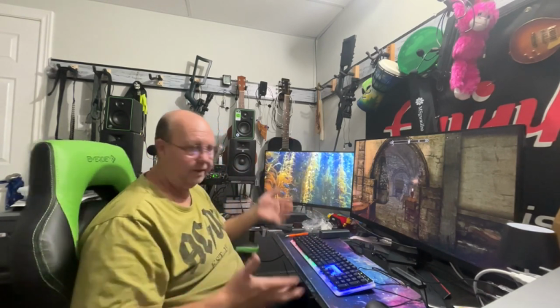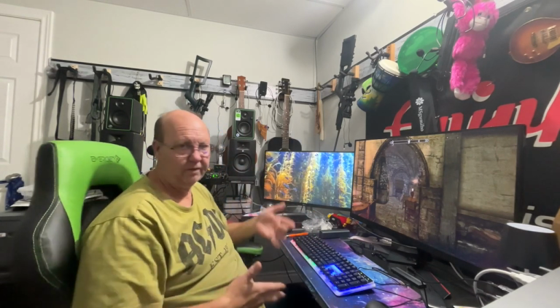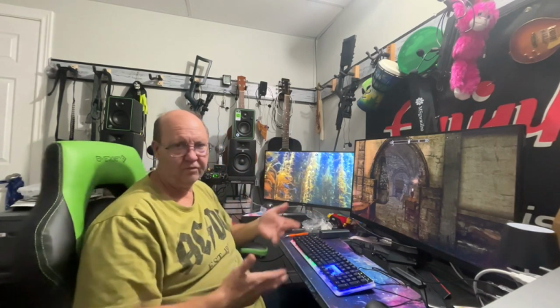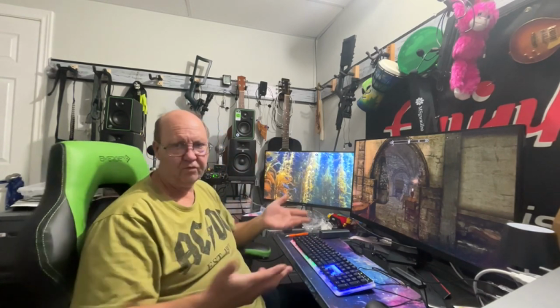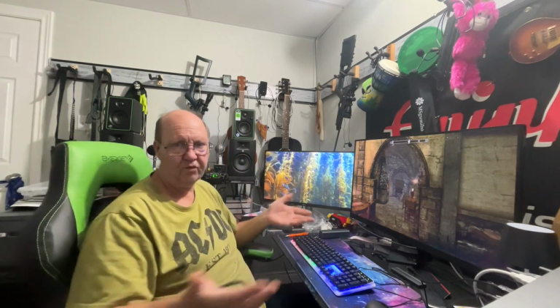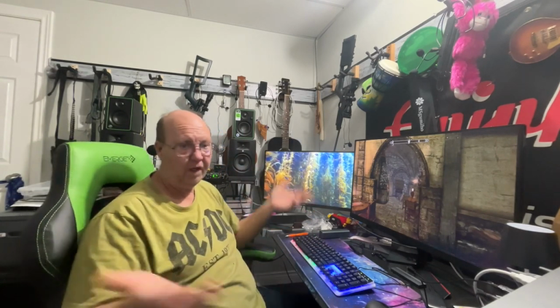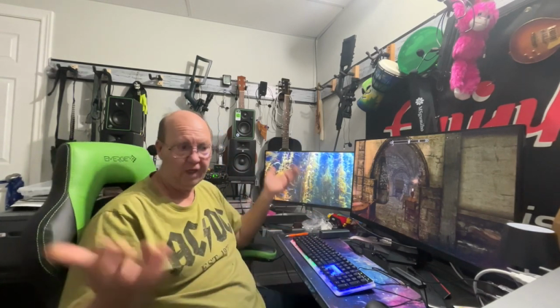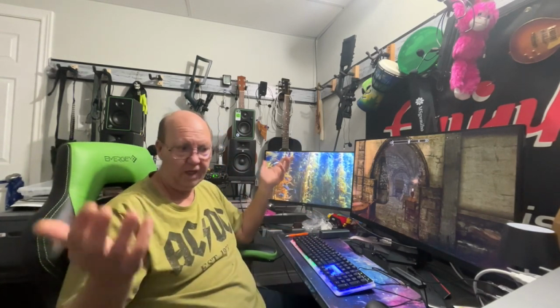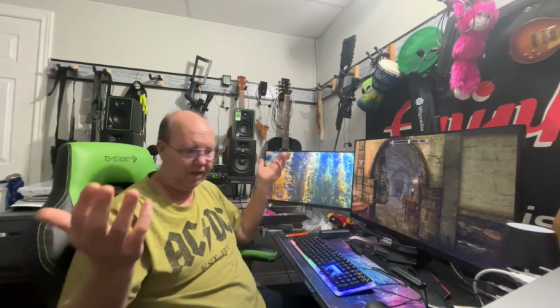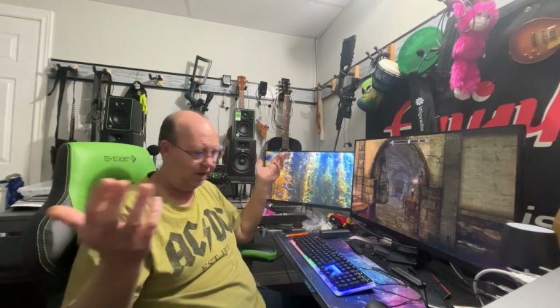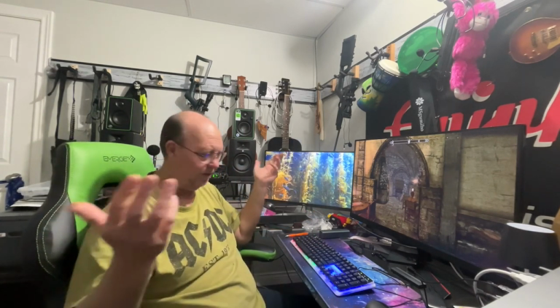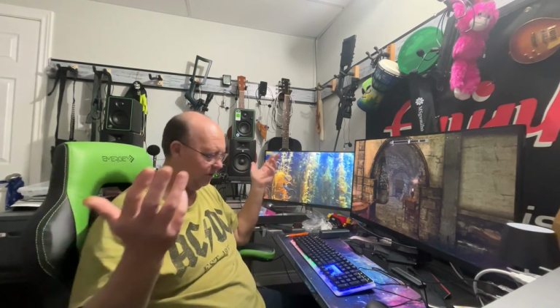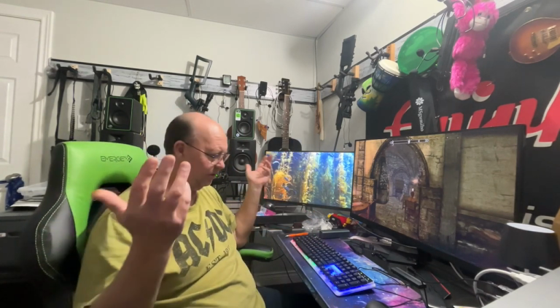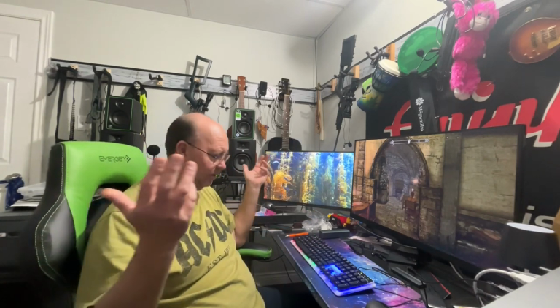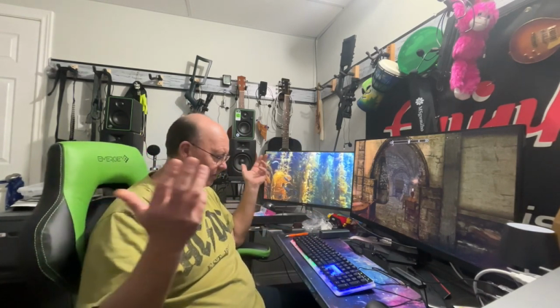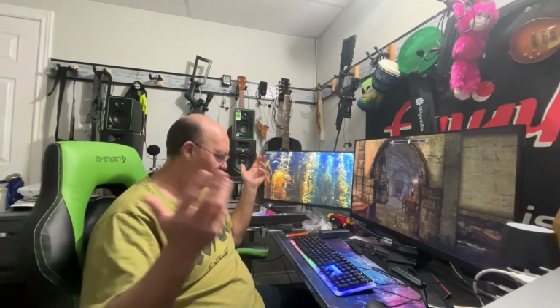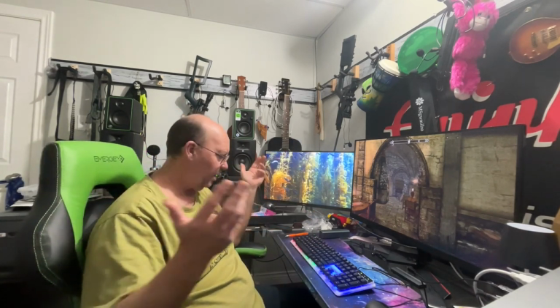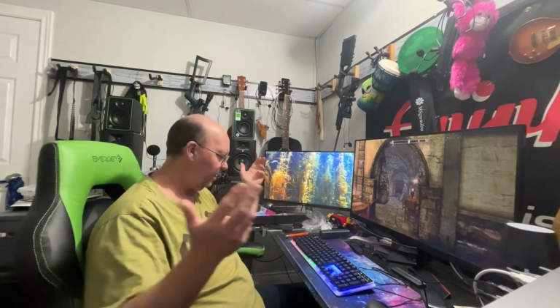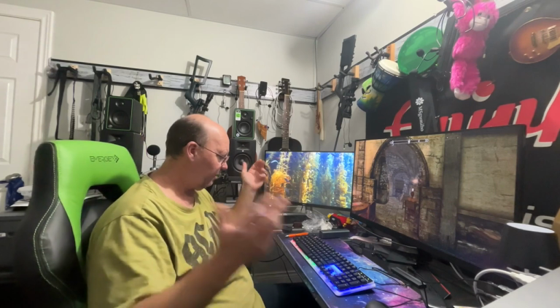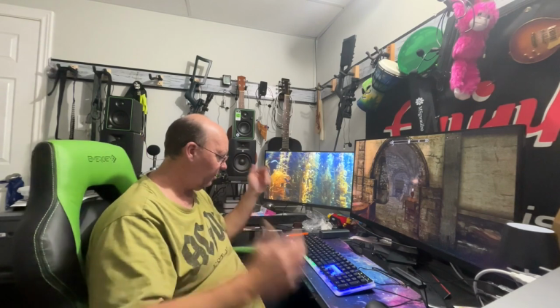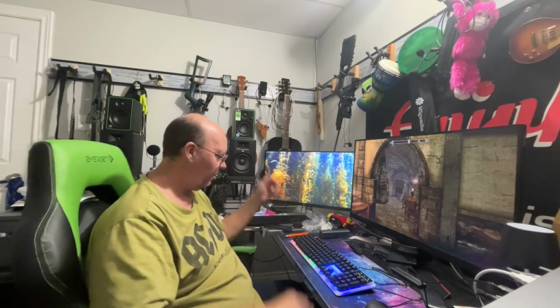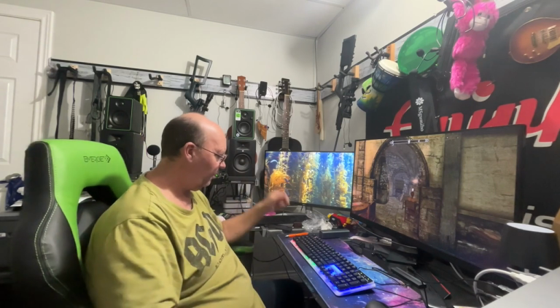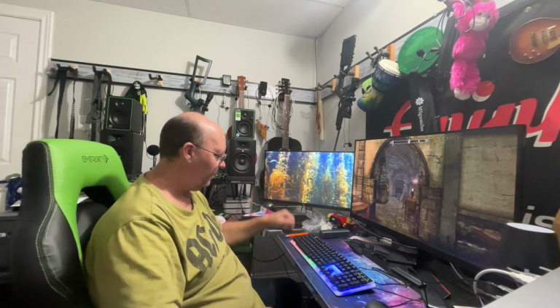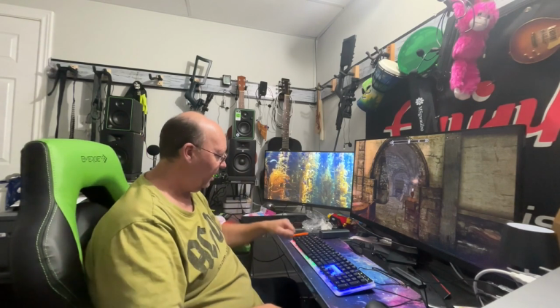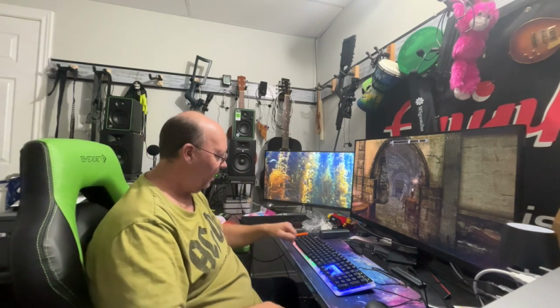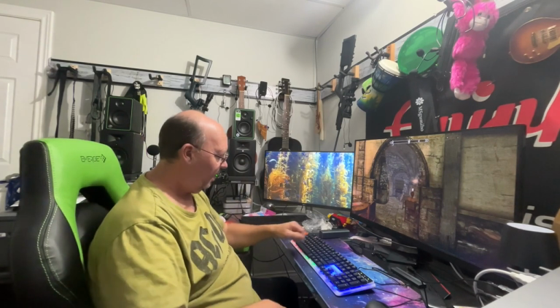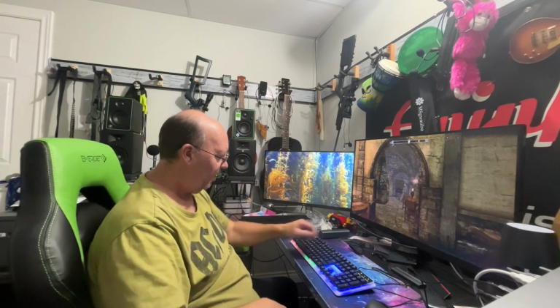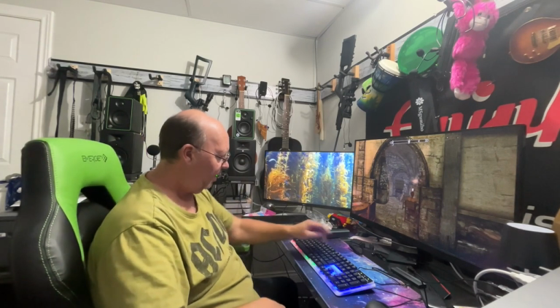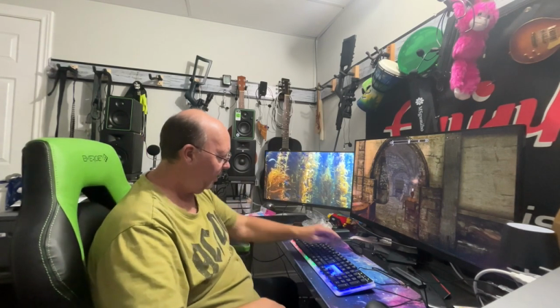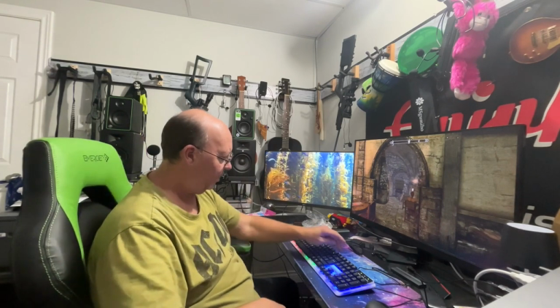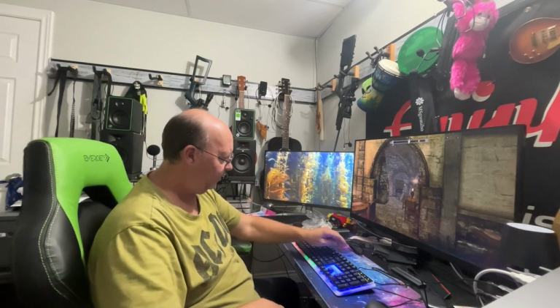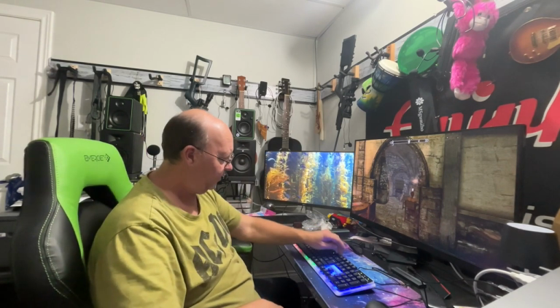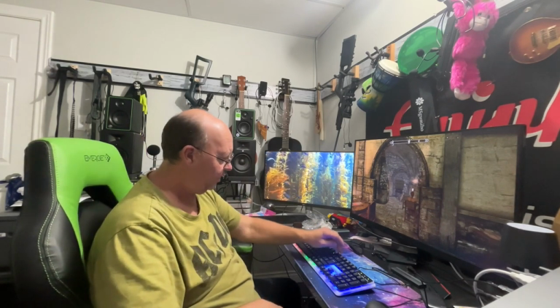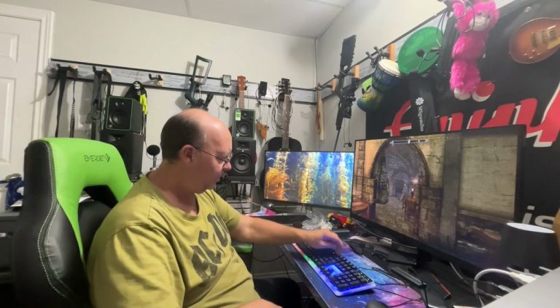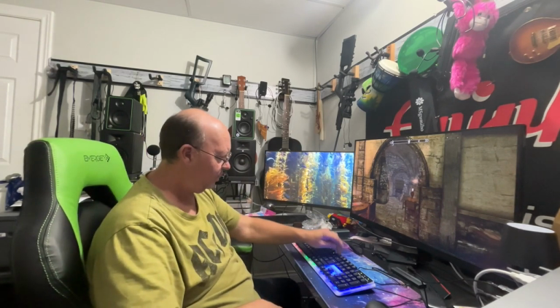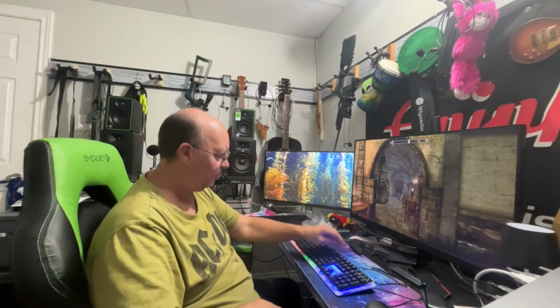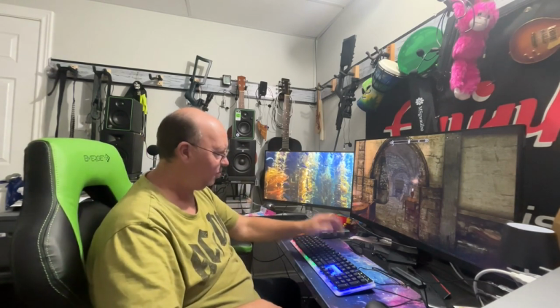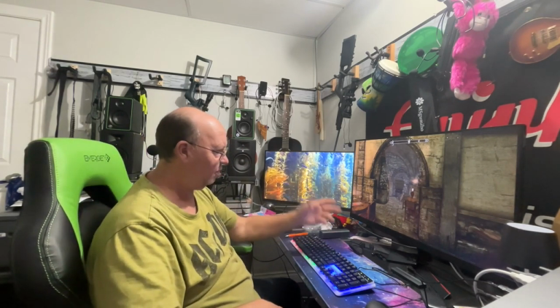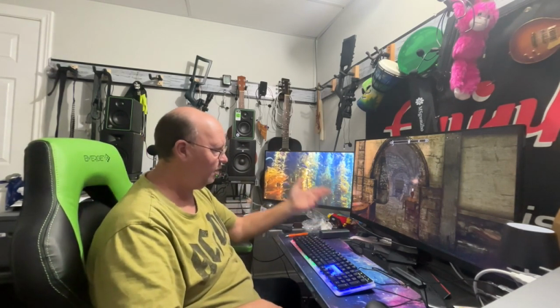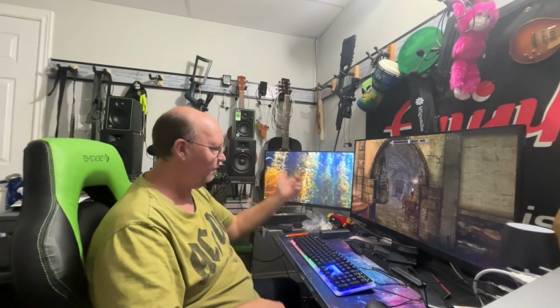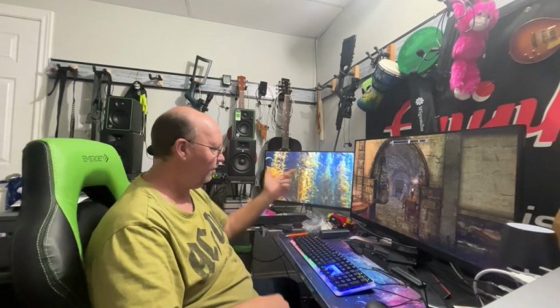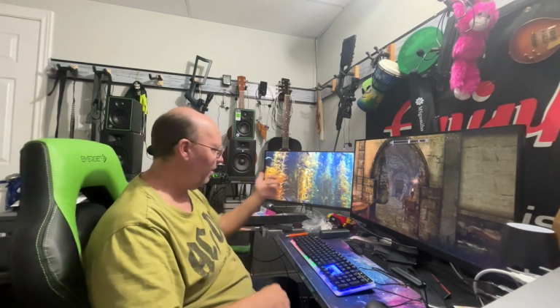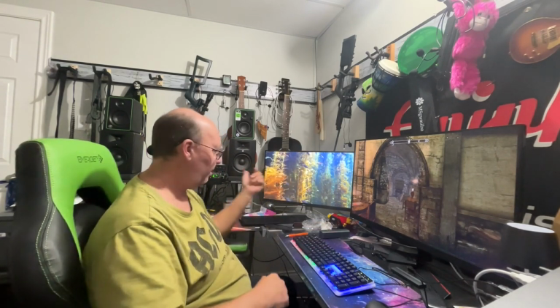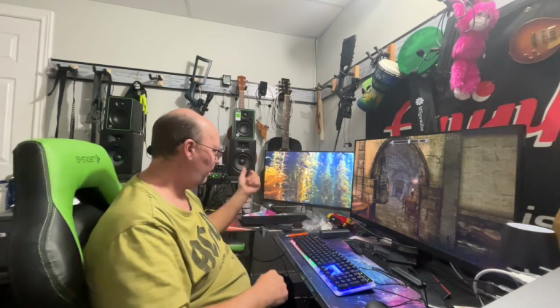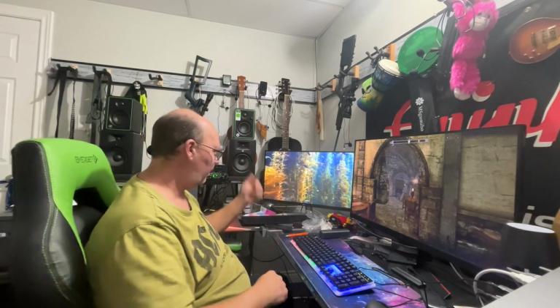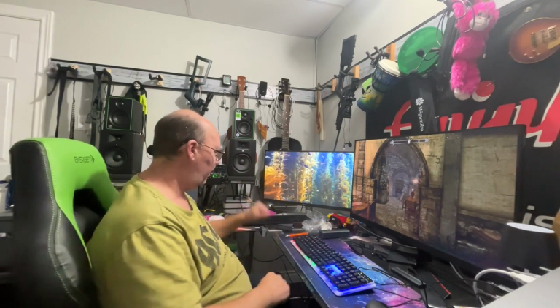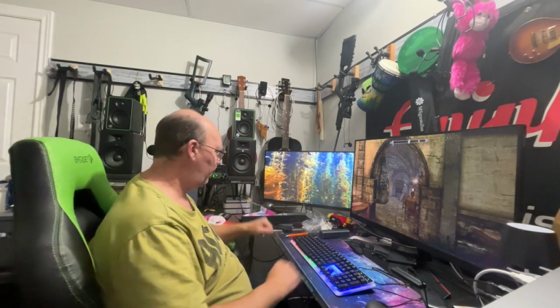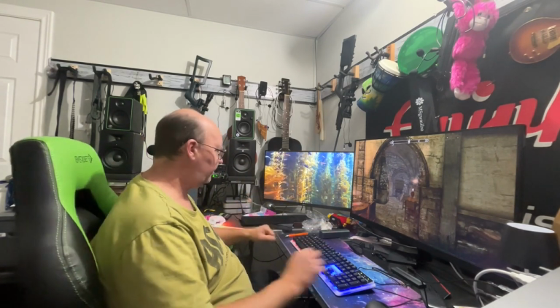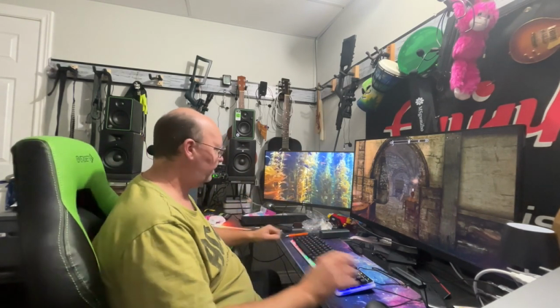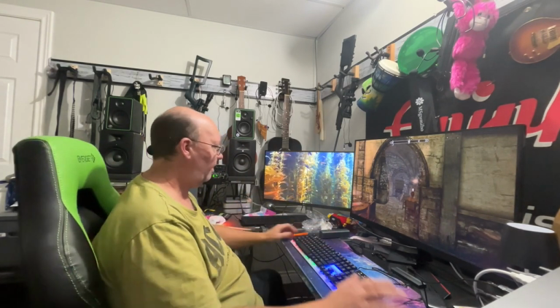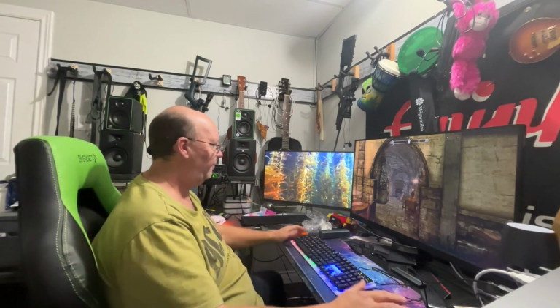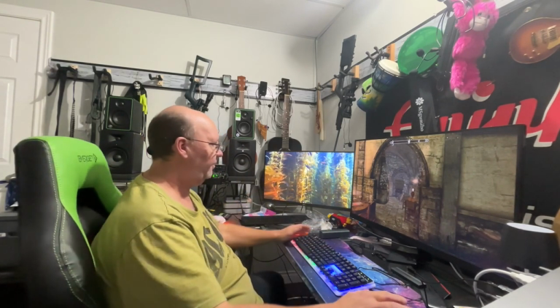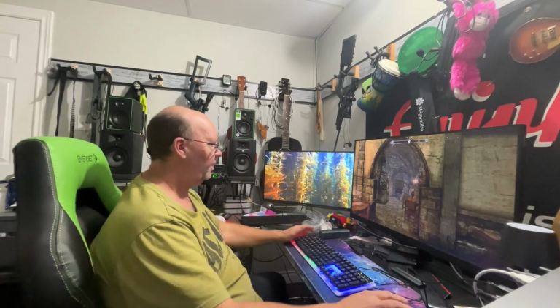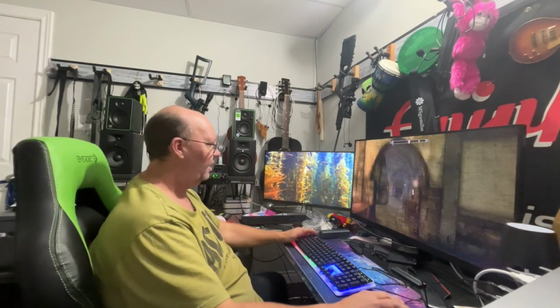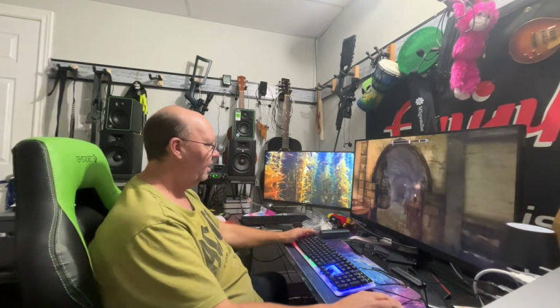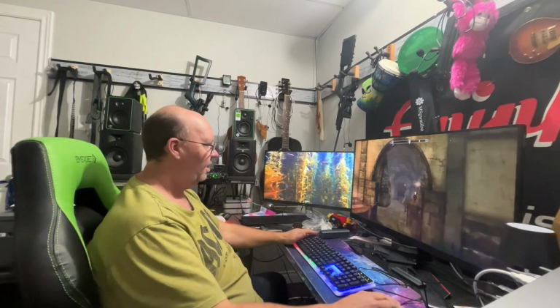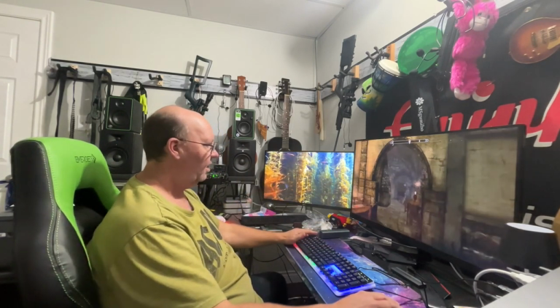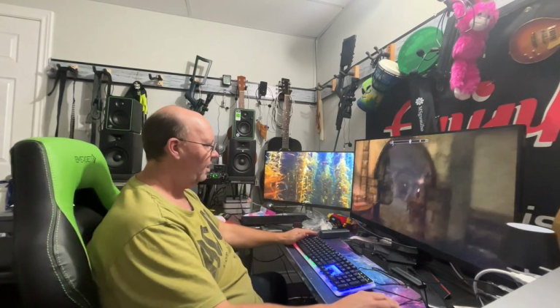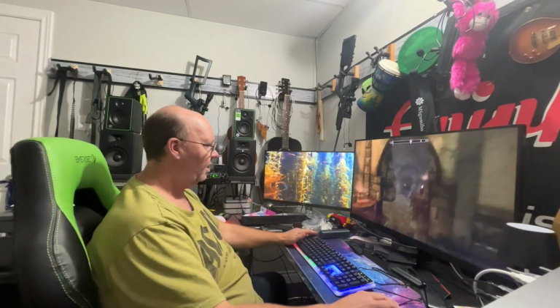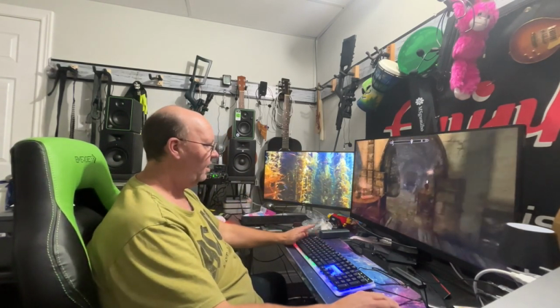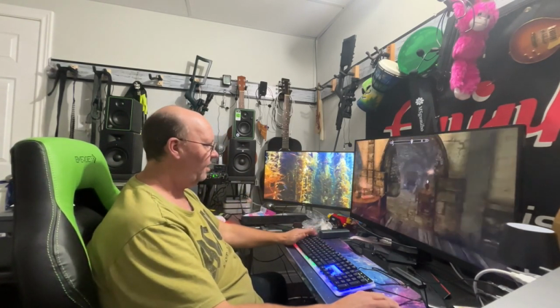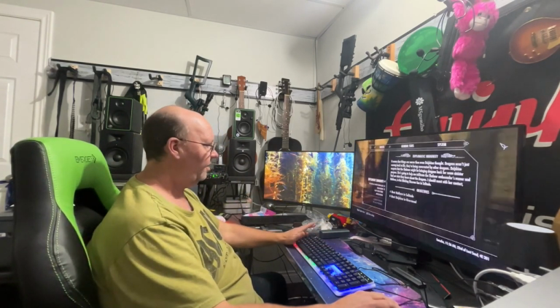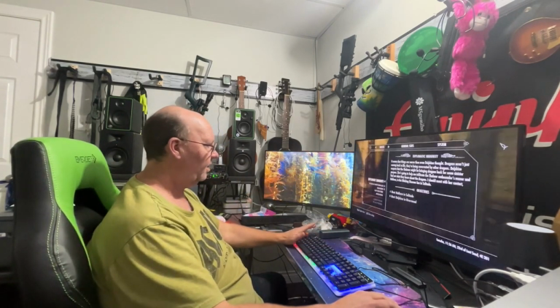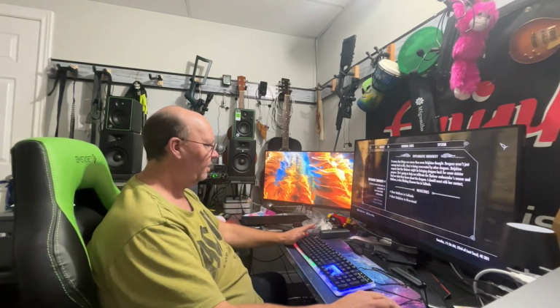You can control your volume and all that stuff.